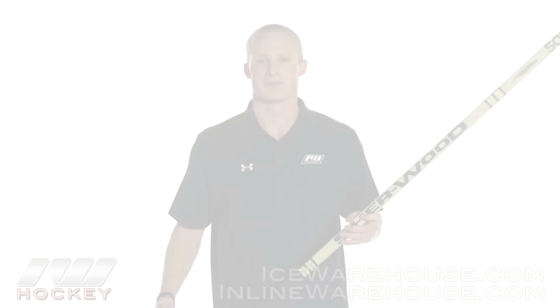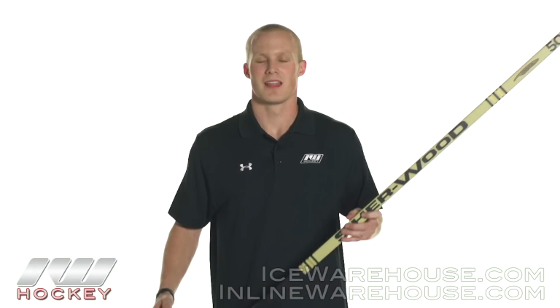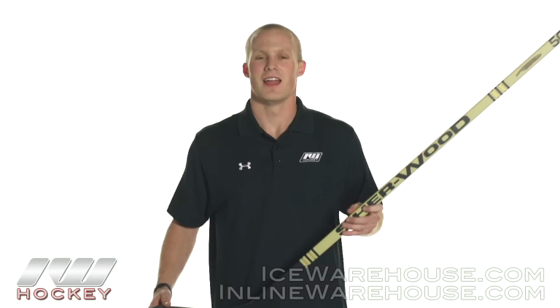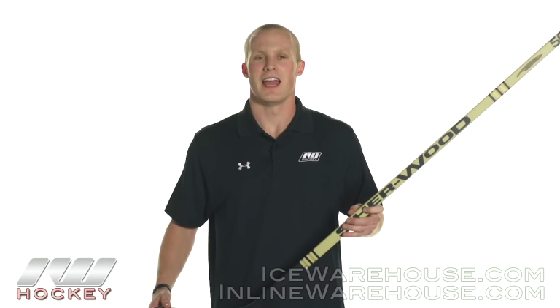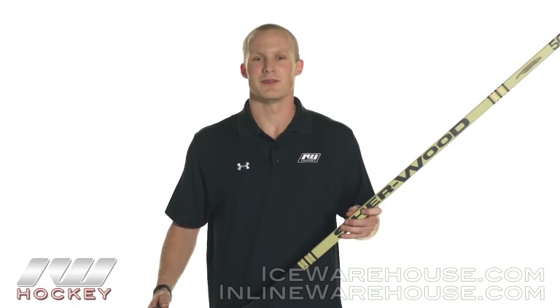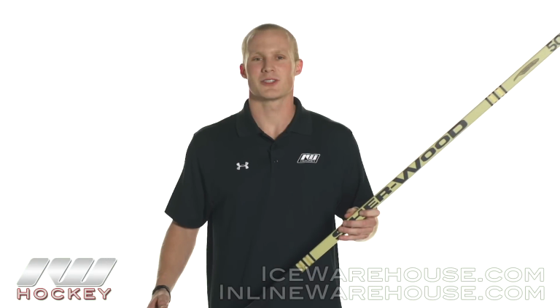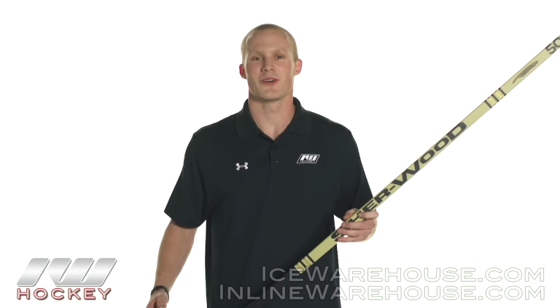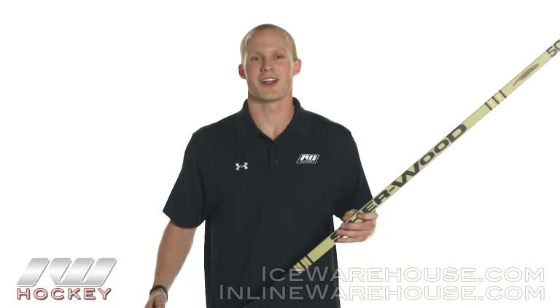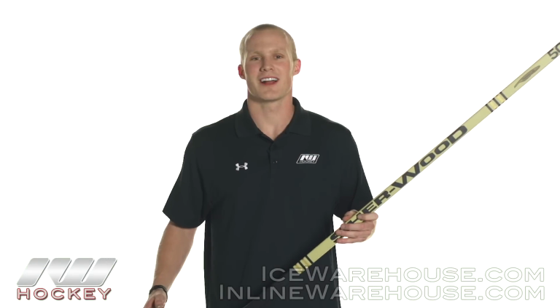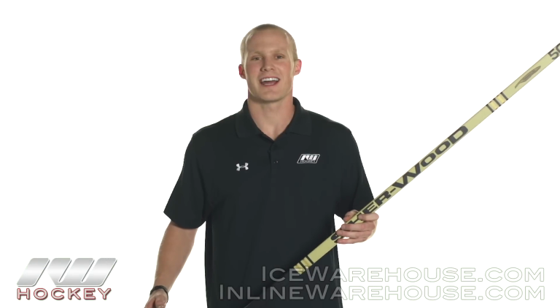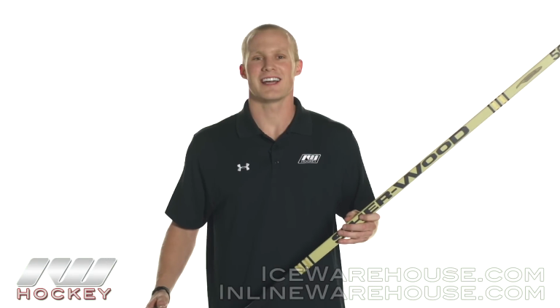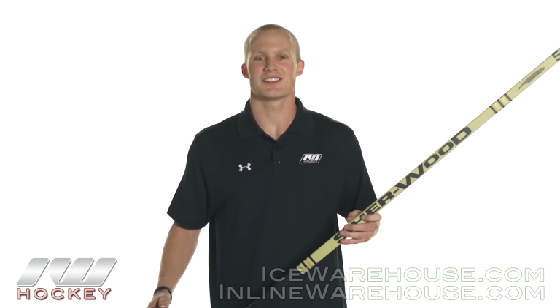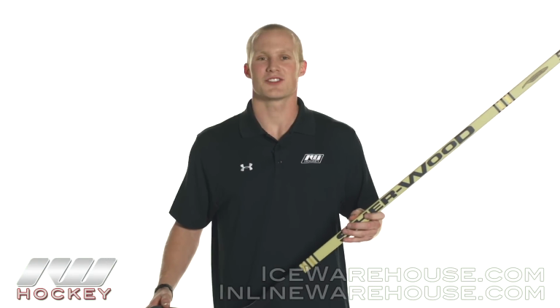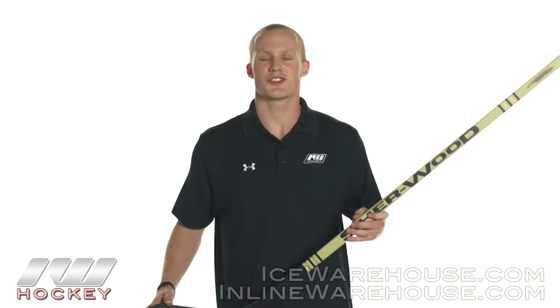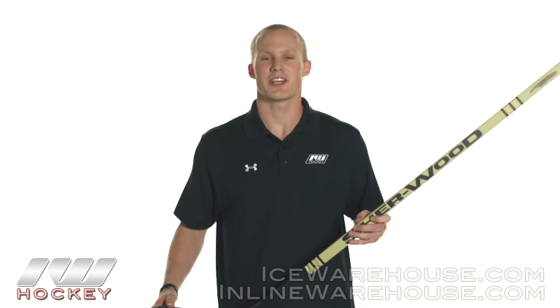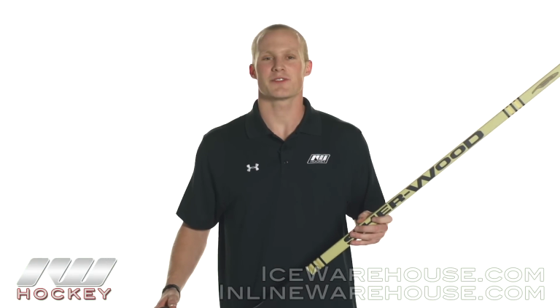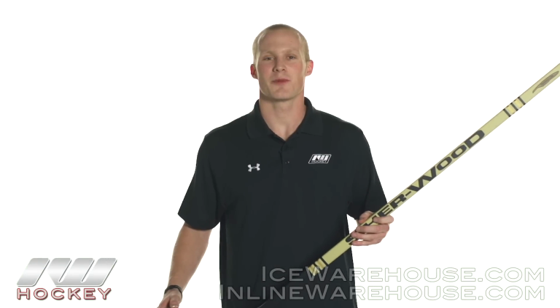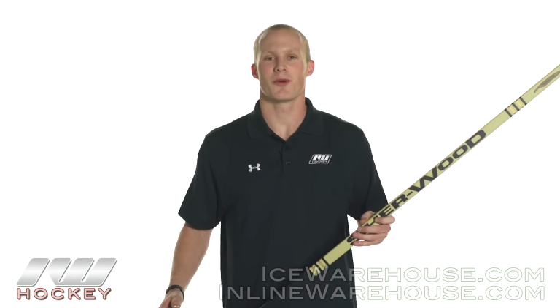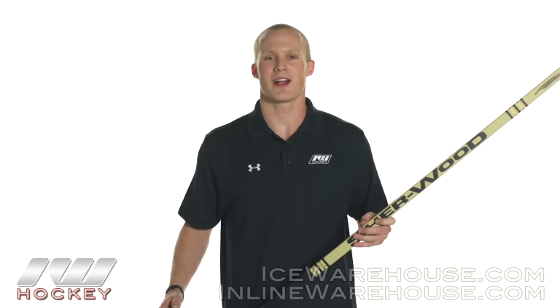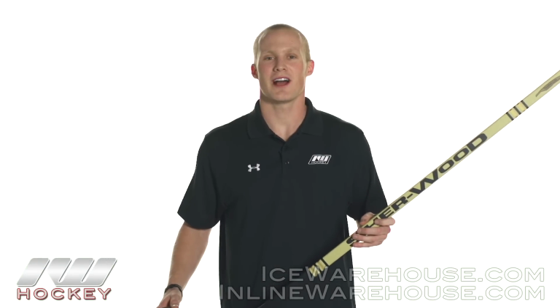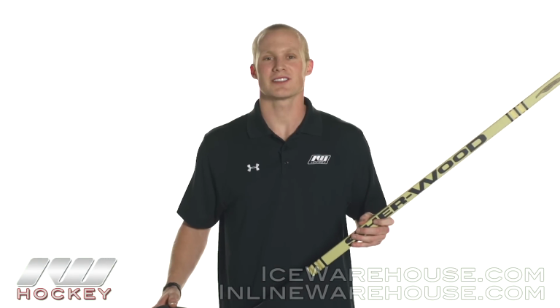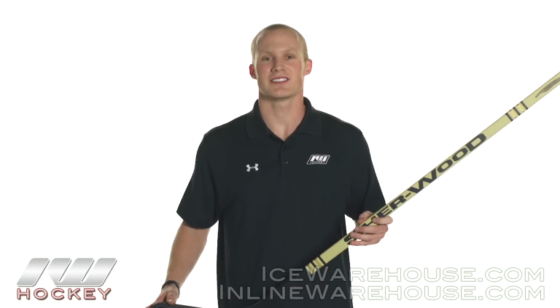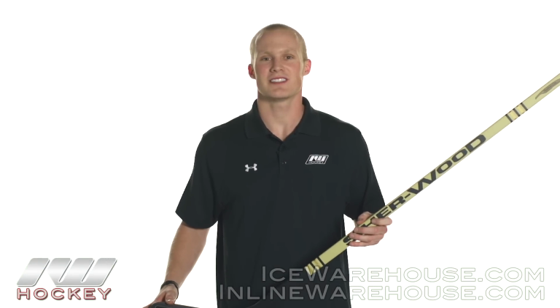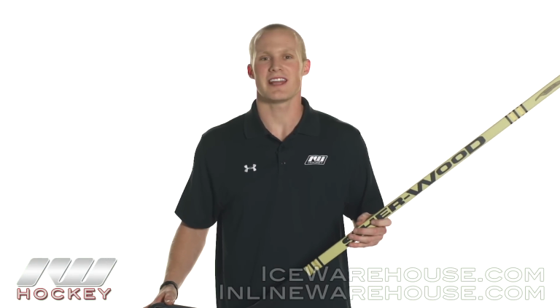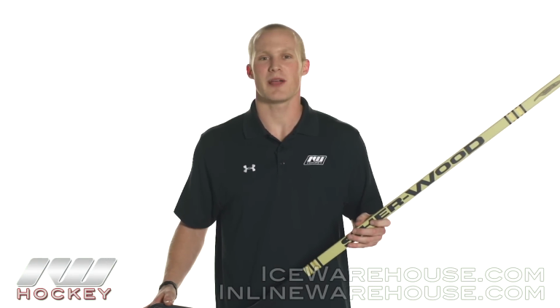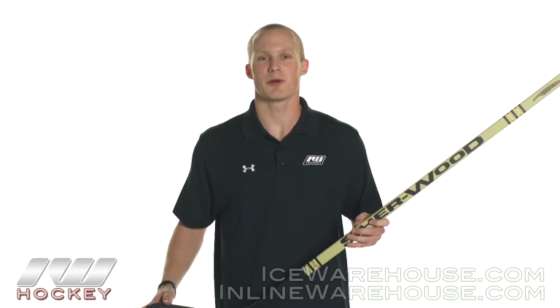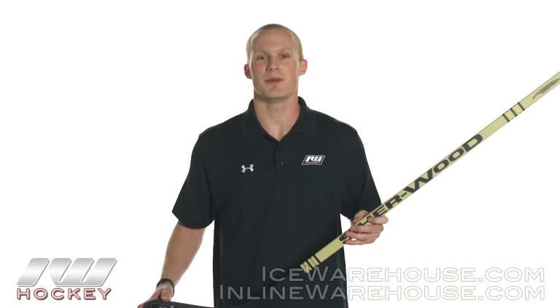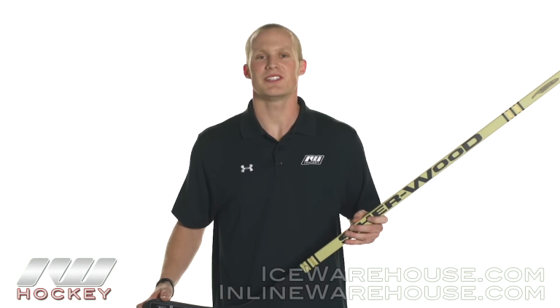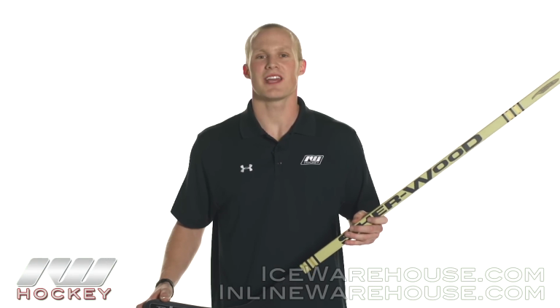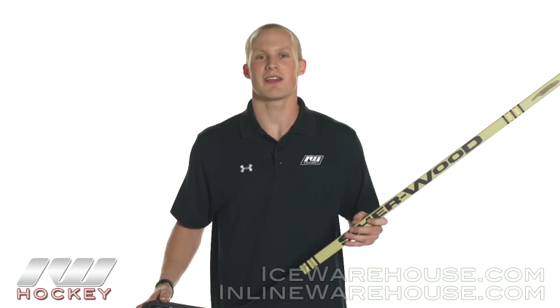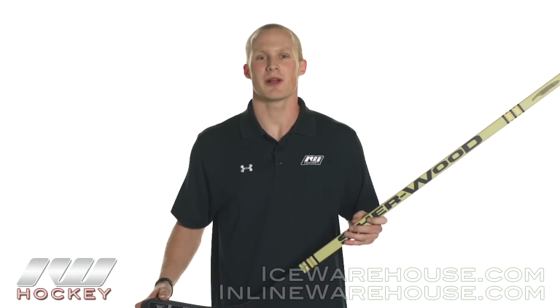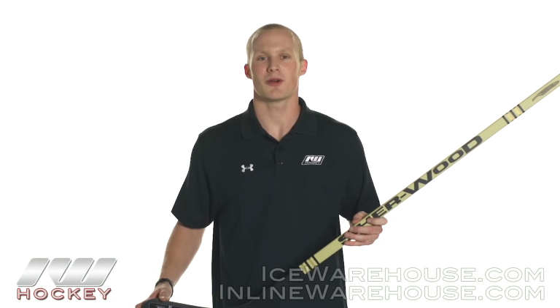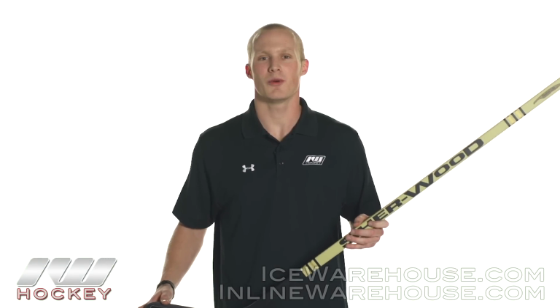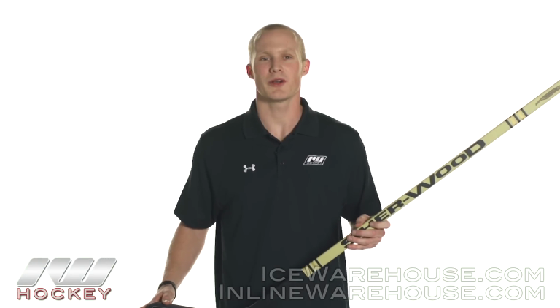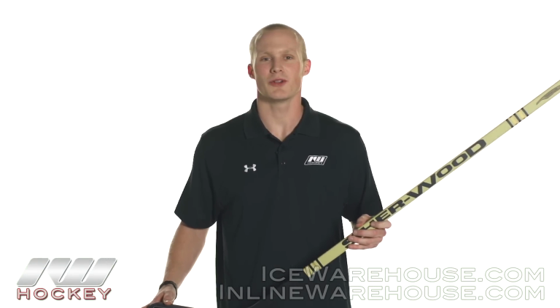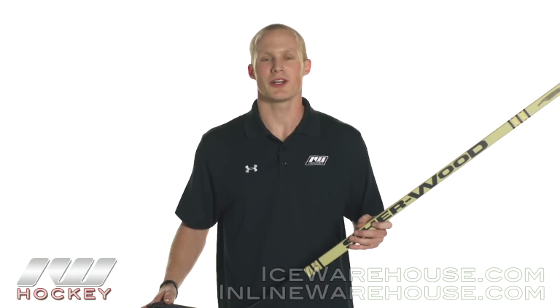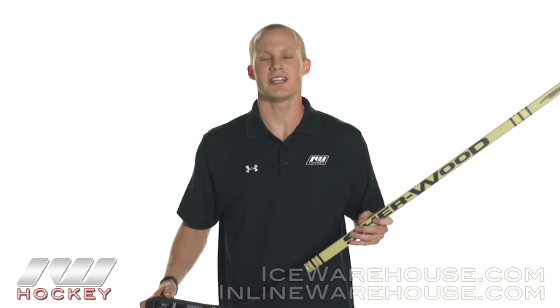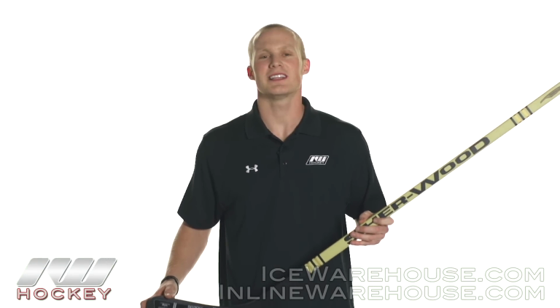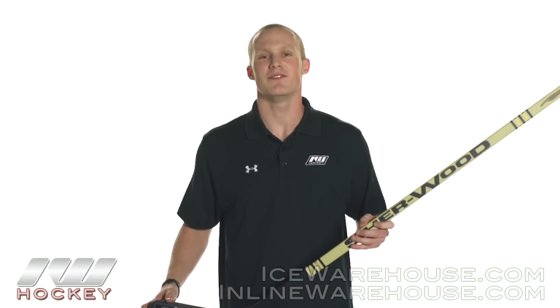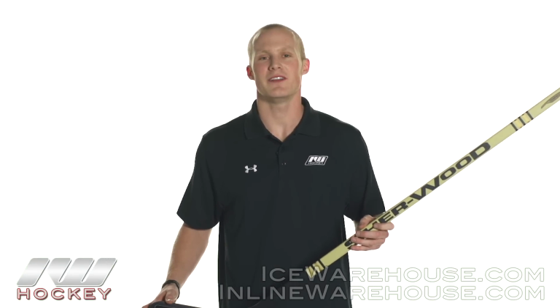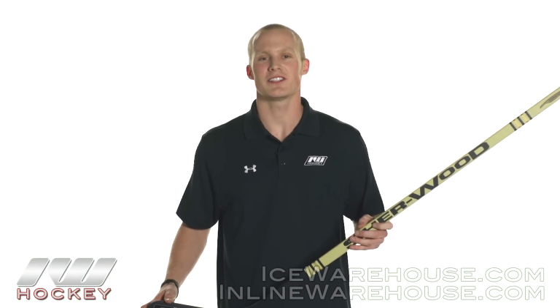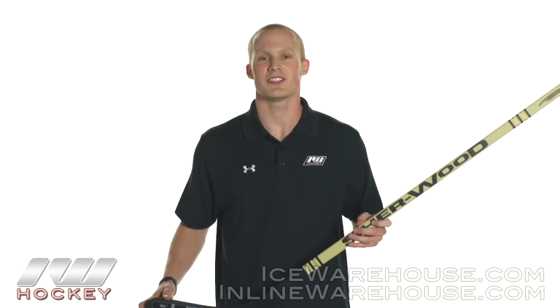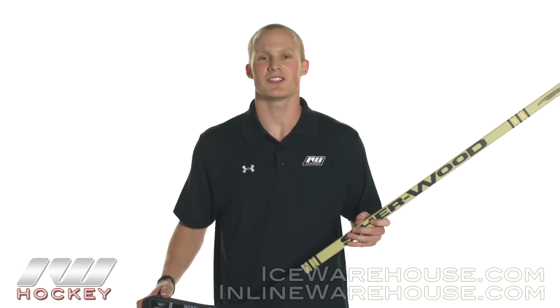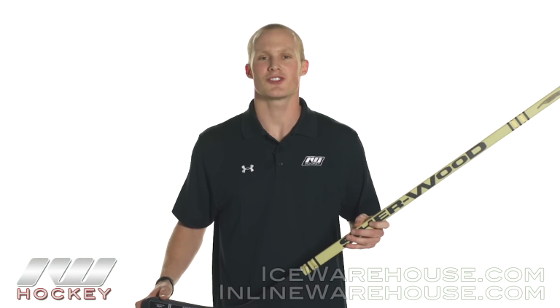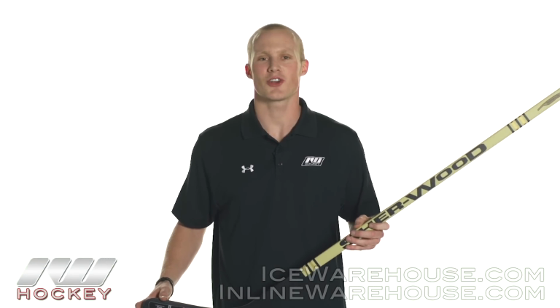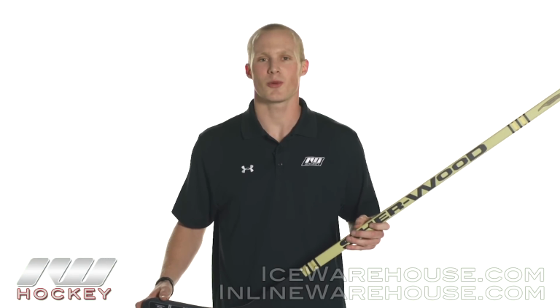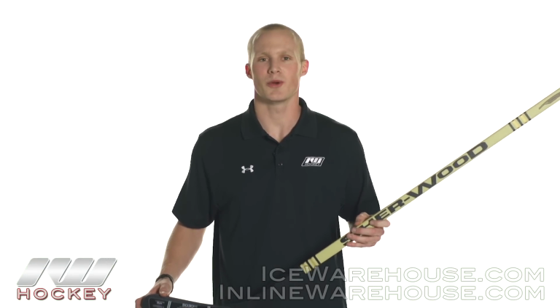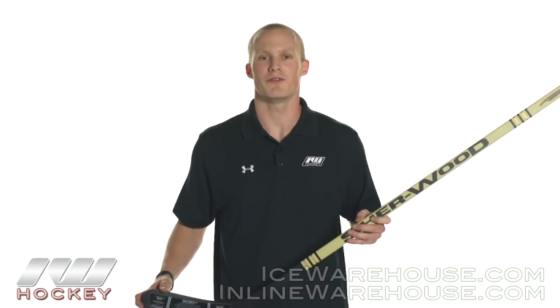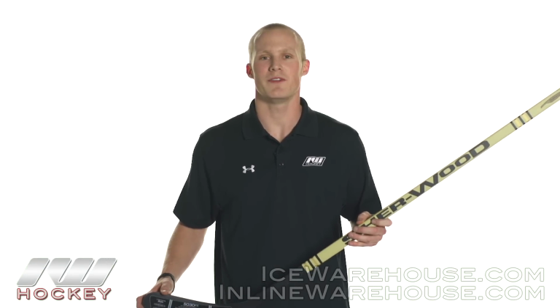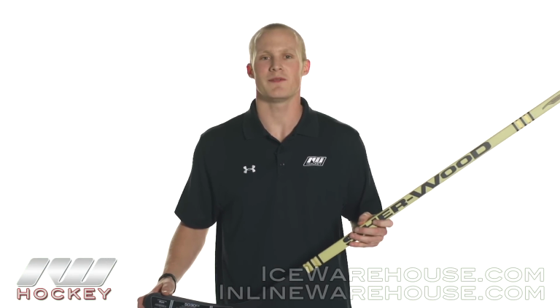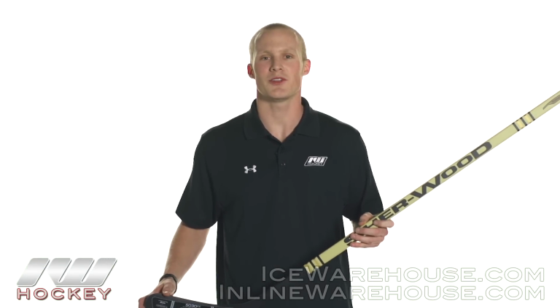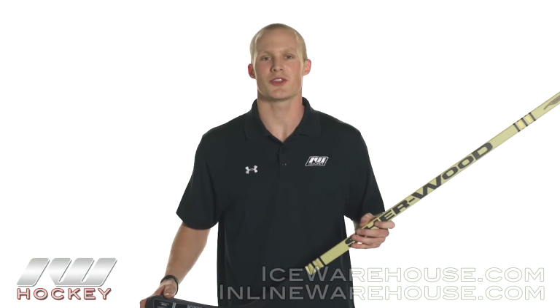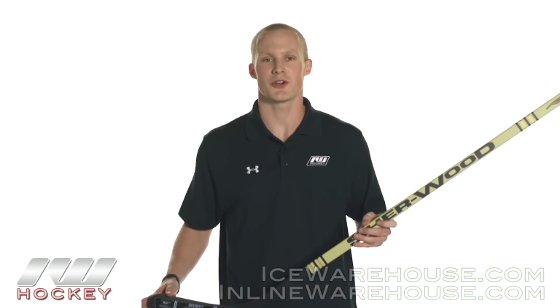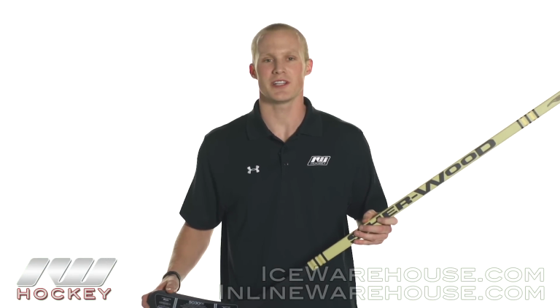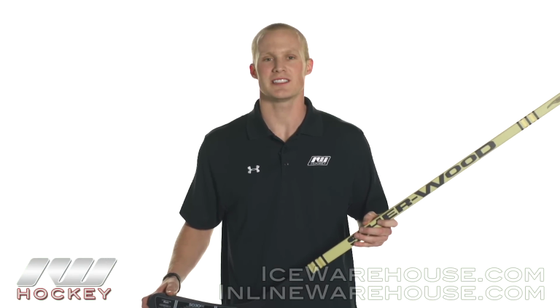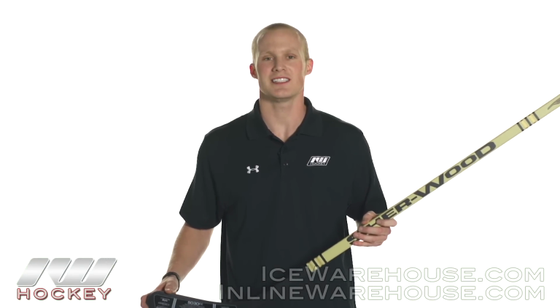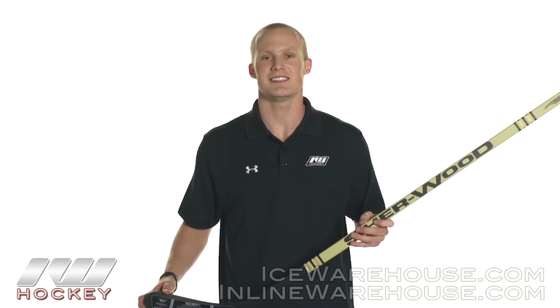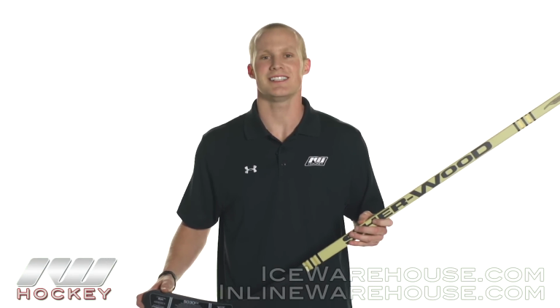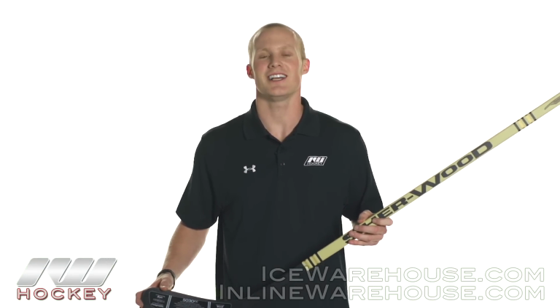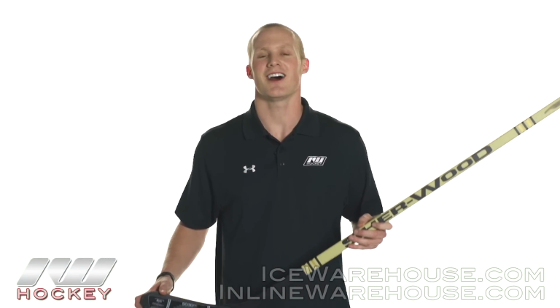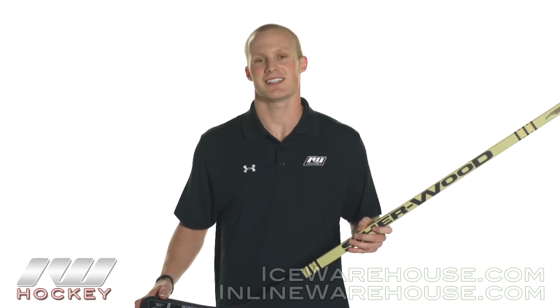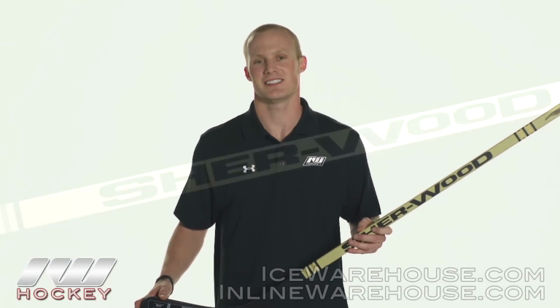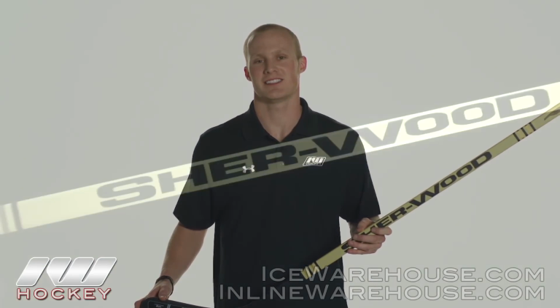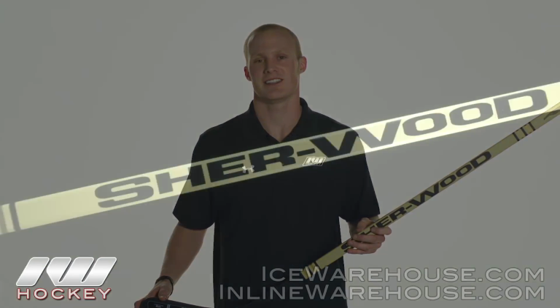Hey, what's going on guys, this is Chase from the Warehouse, and today we're going to be taking a quick look at the vintage Sherwood 50-30cc hockey stick.